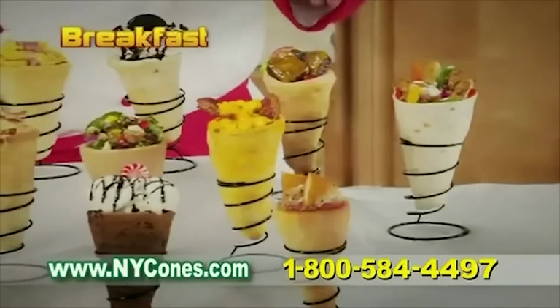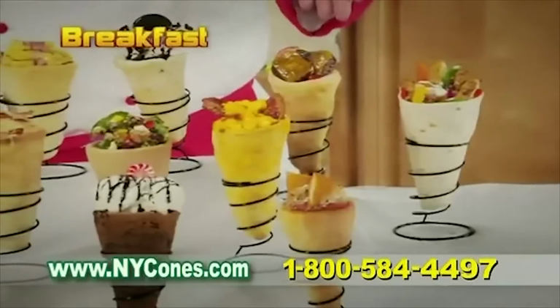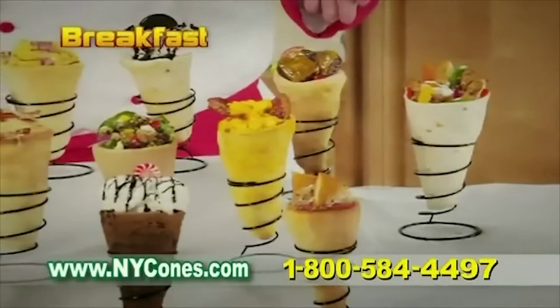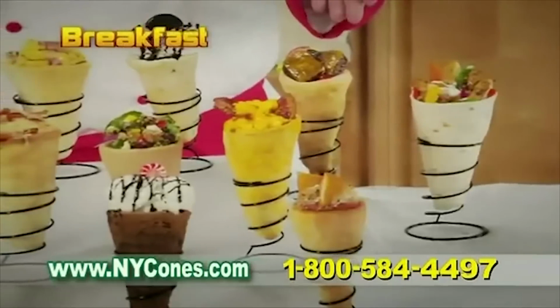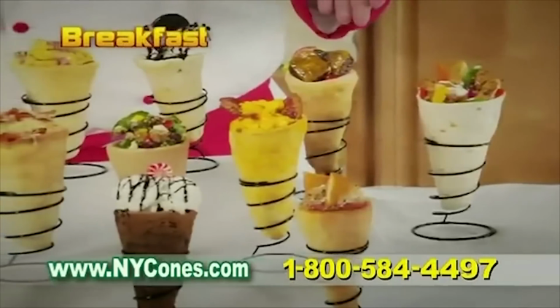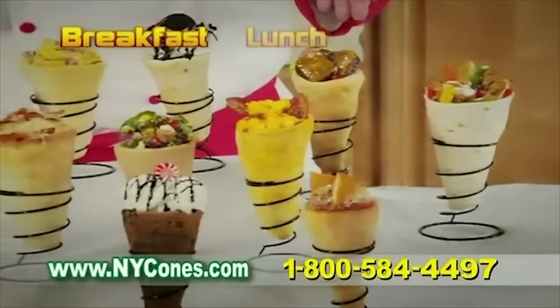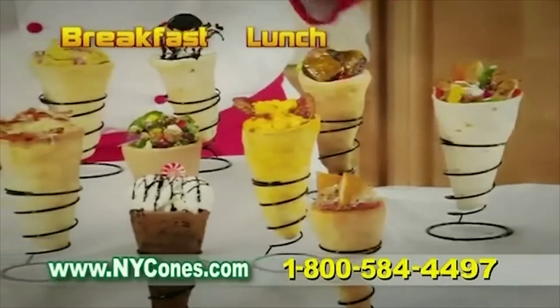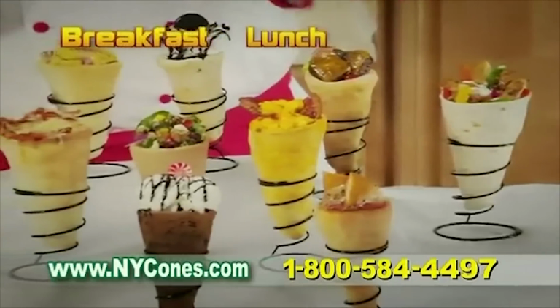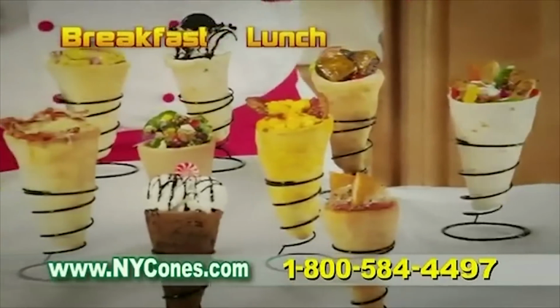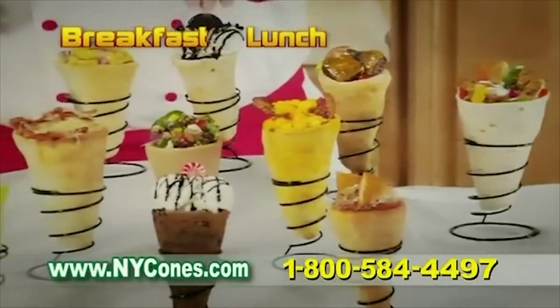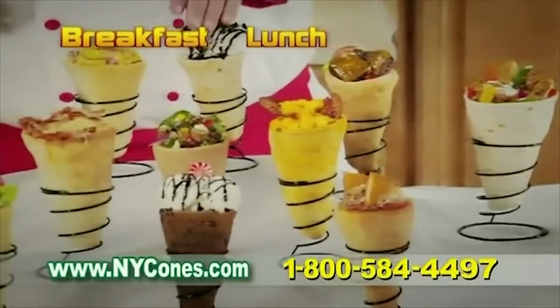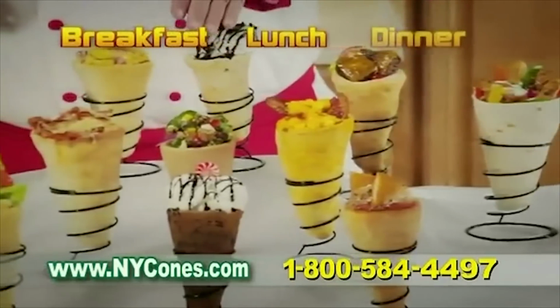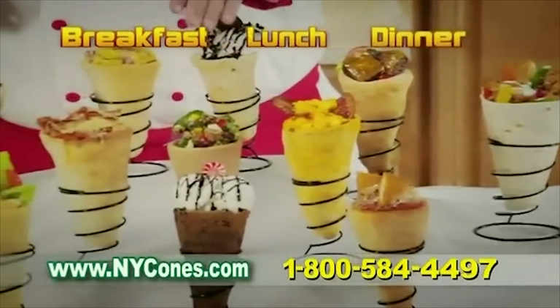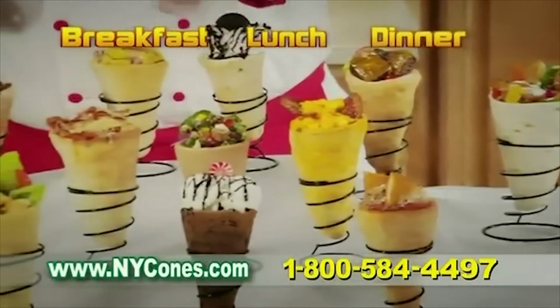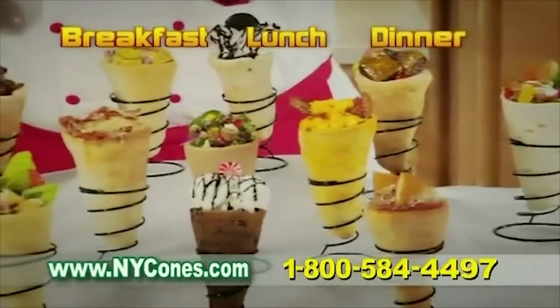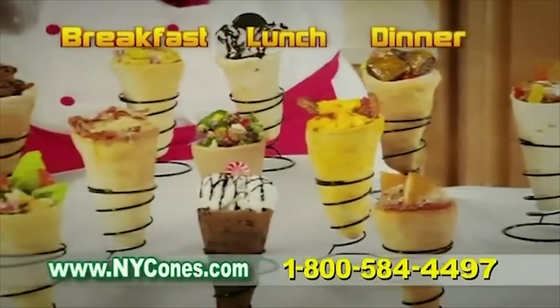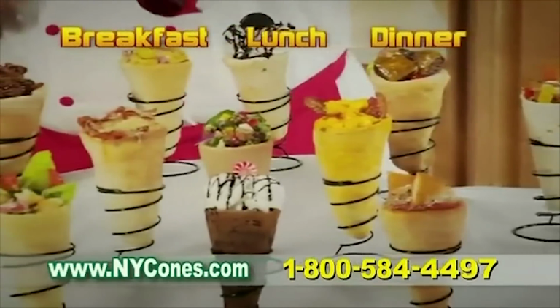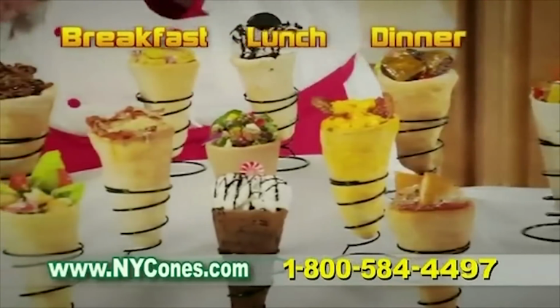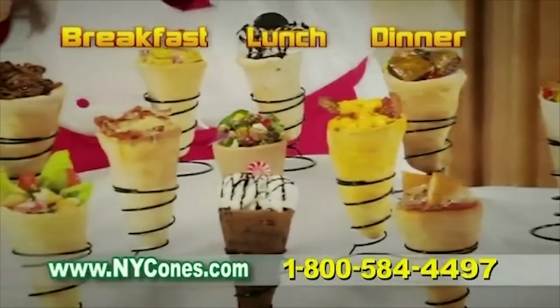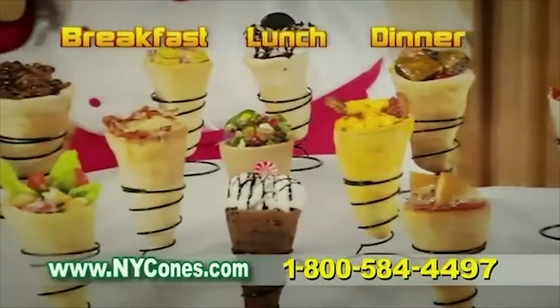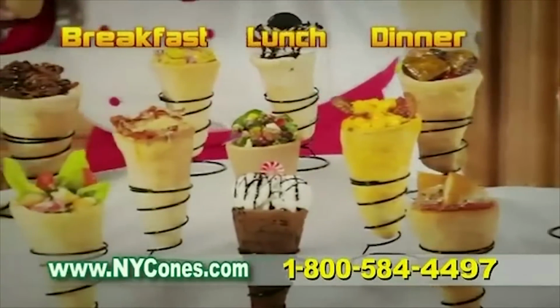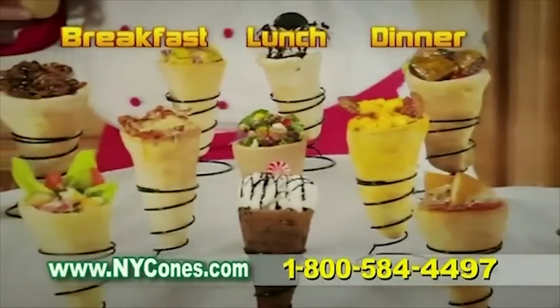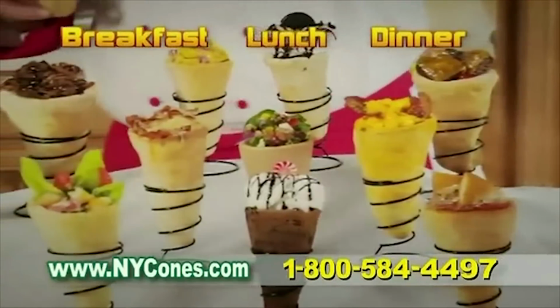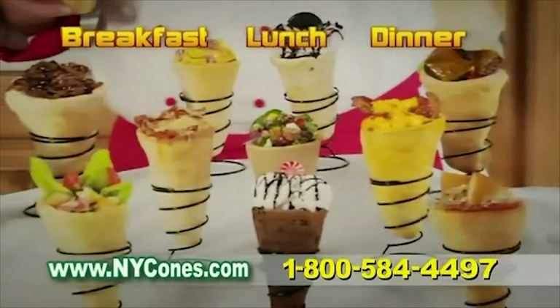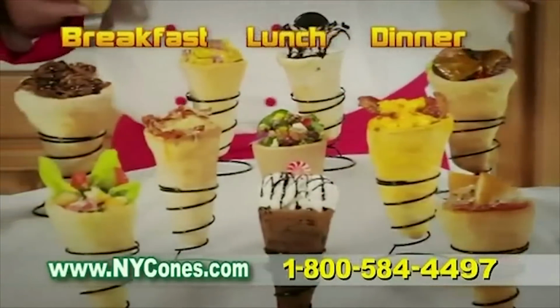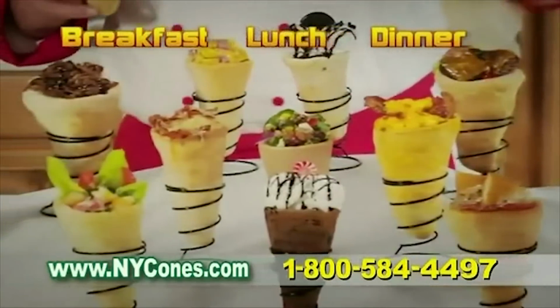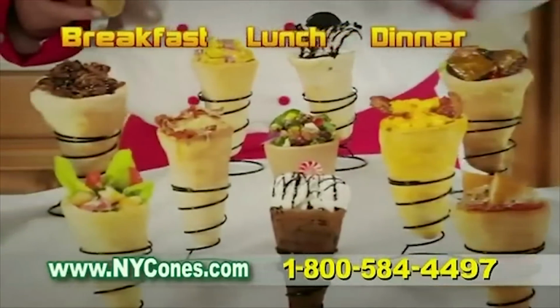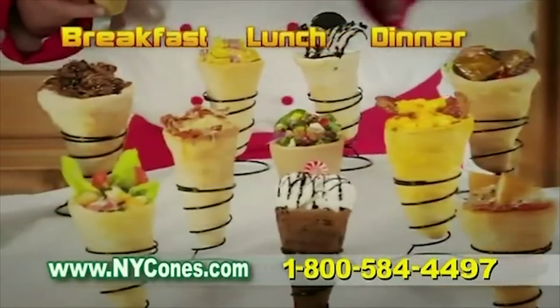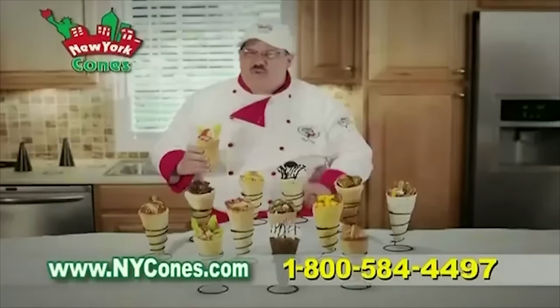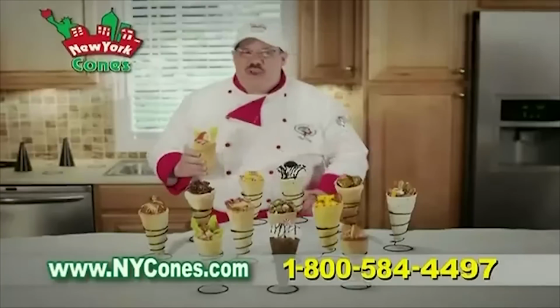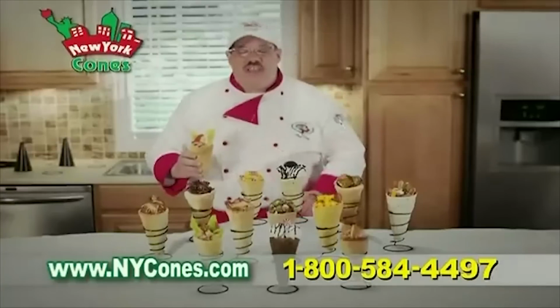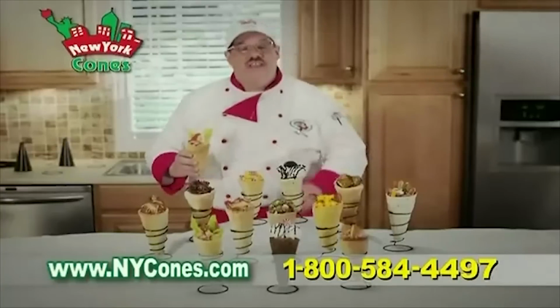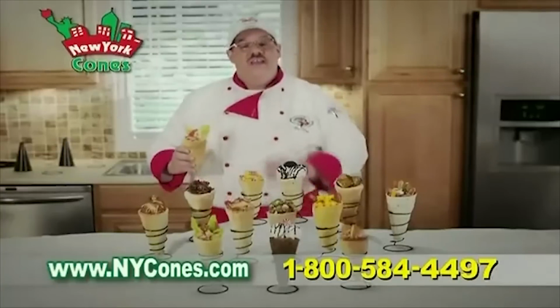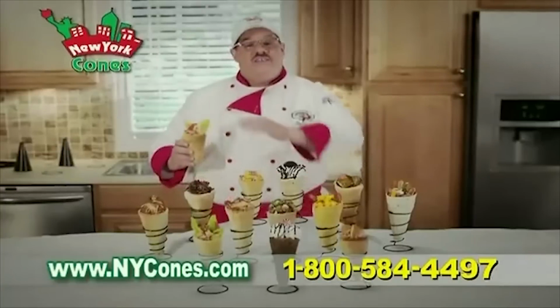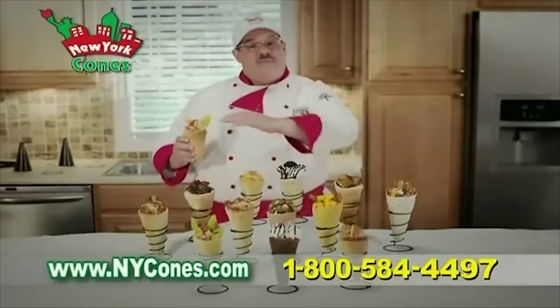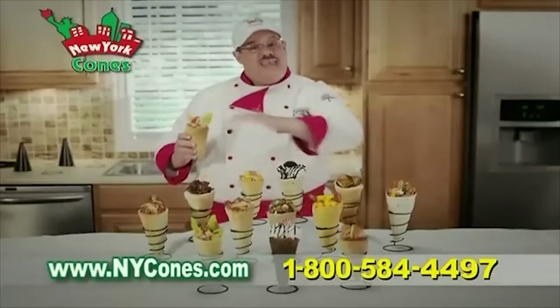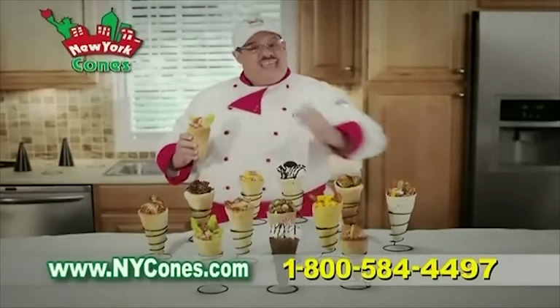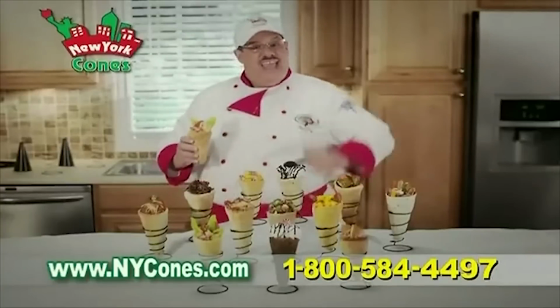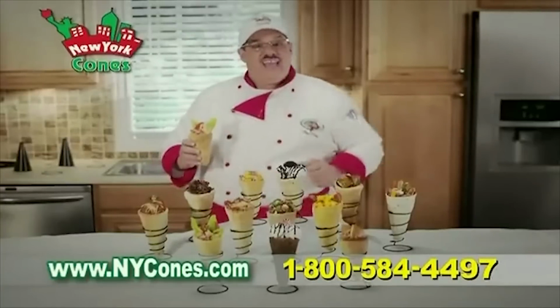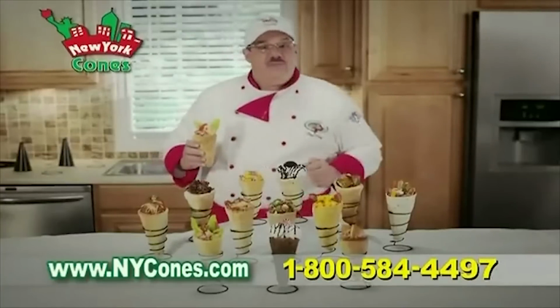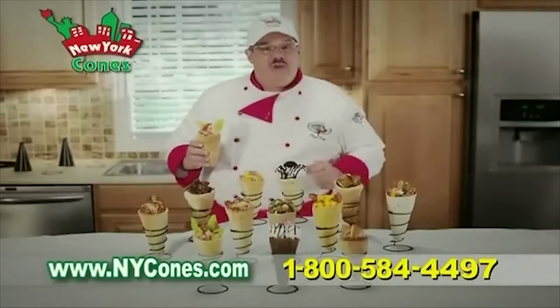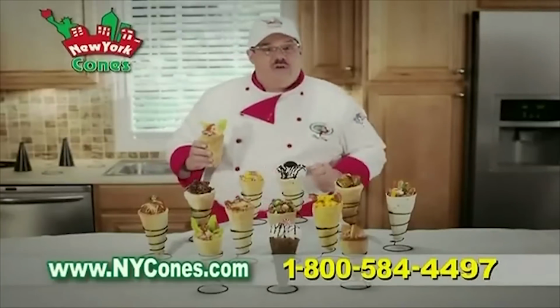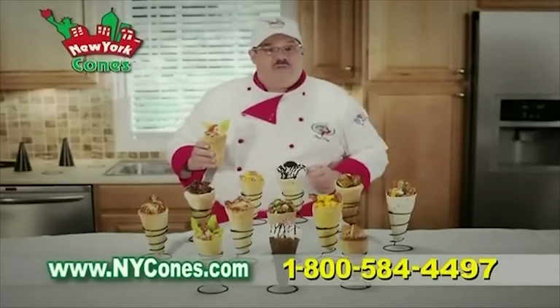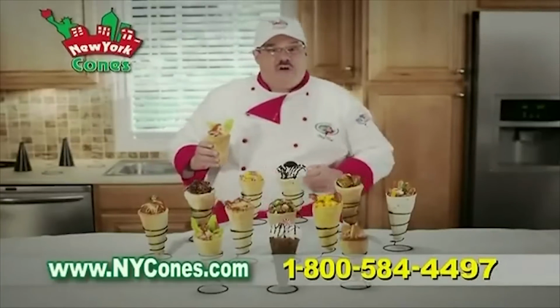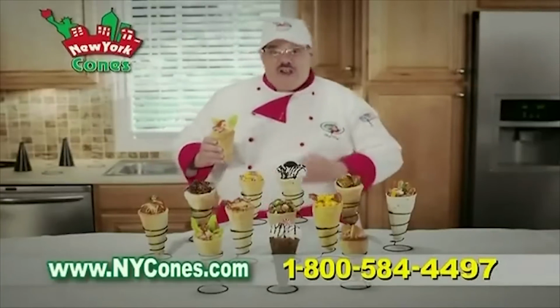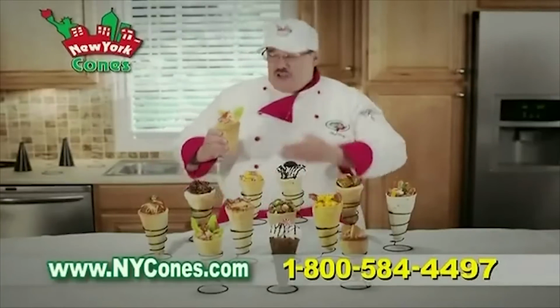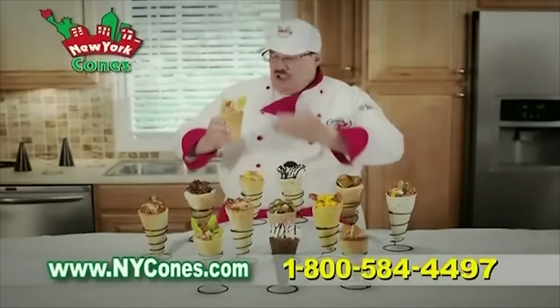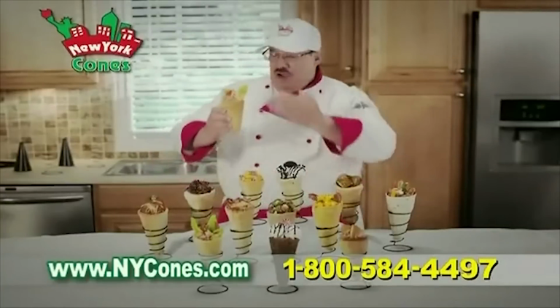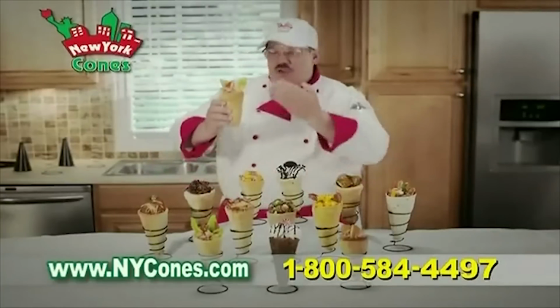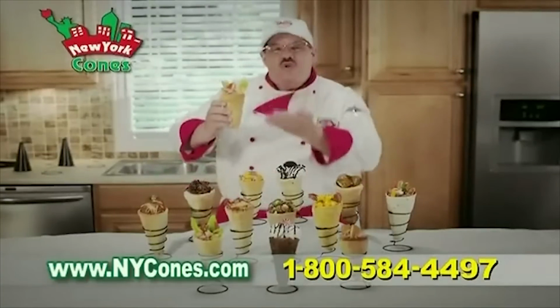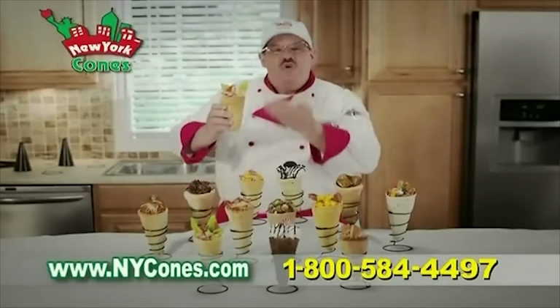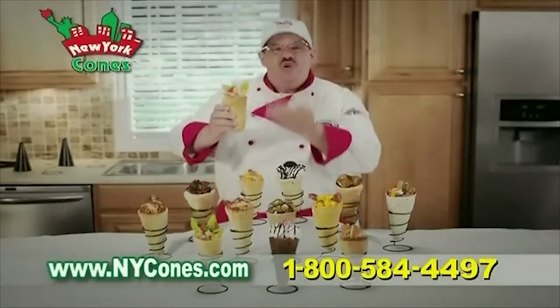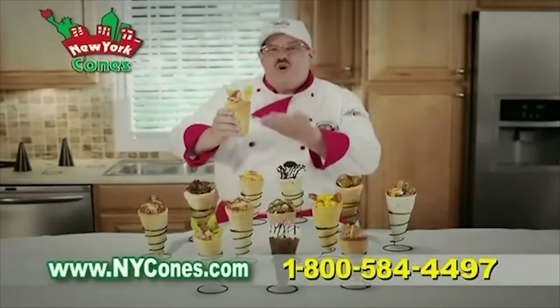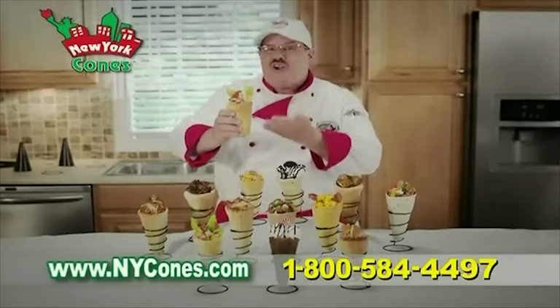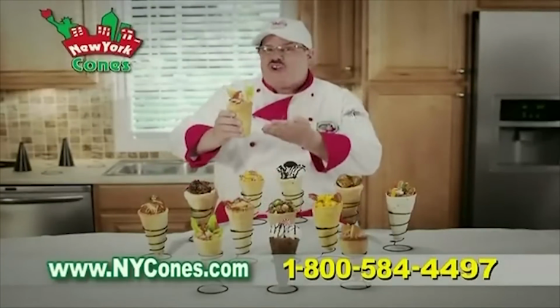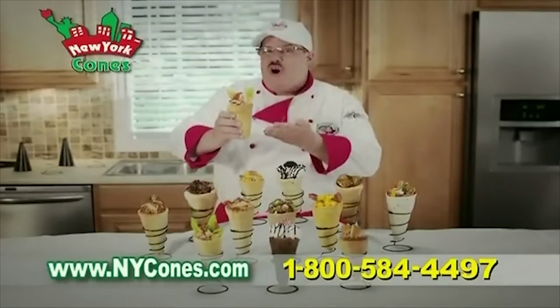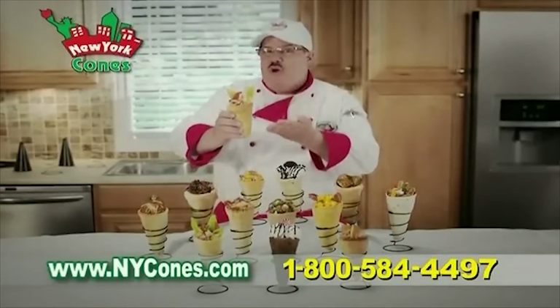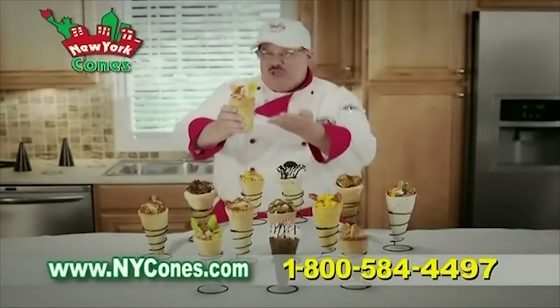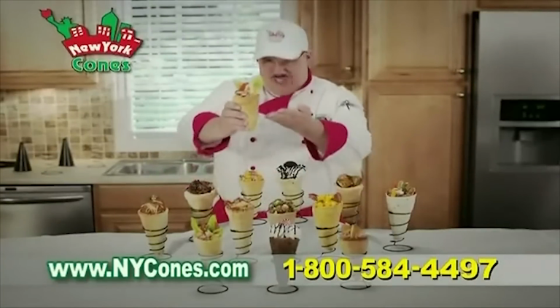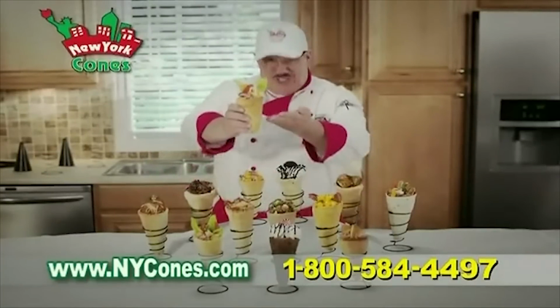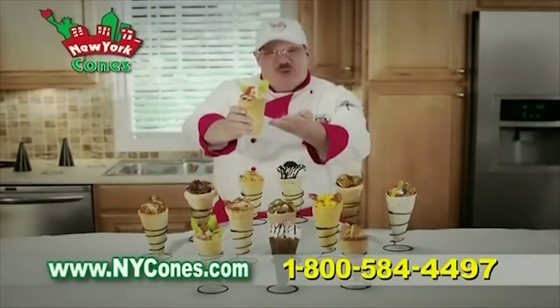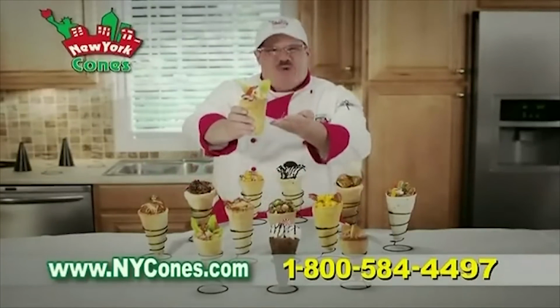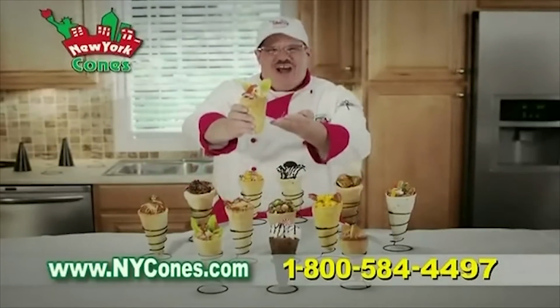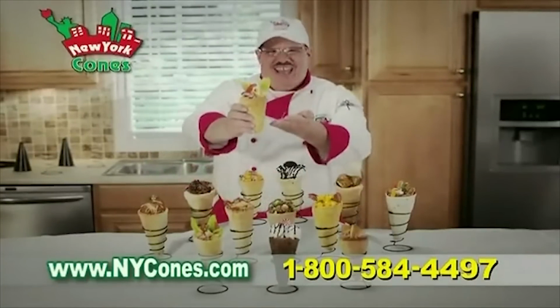Breakfast, lunch, dinner, and everything in between — to make any meal fun, New York Cones is the one.